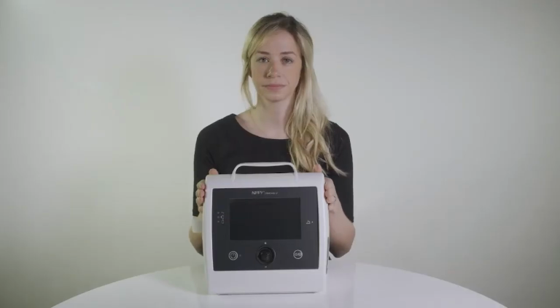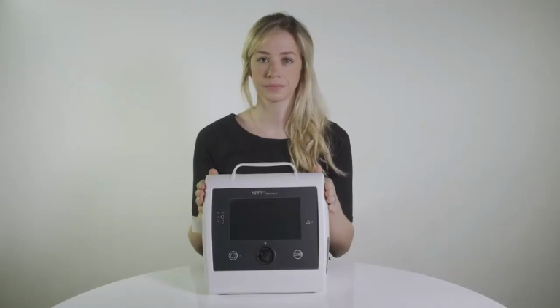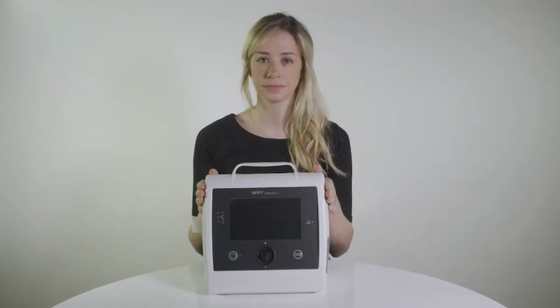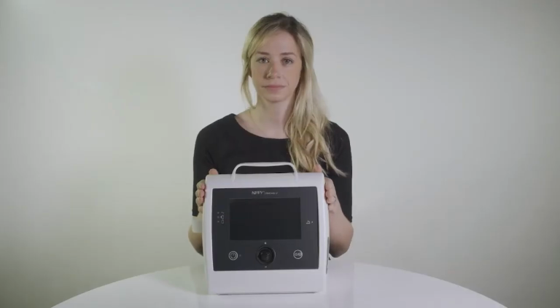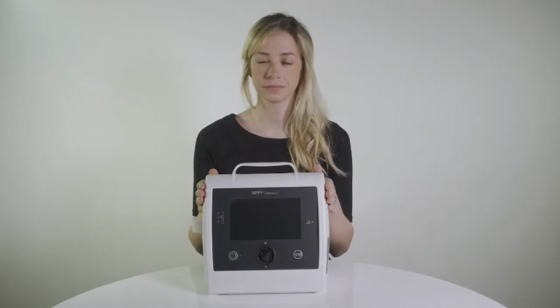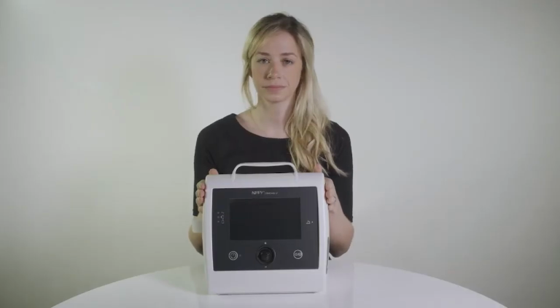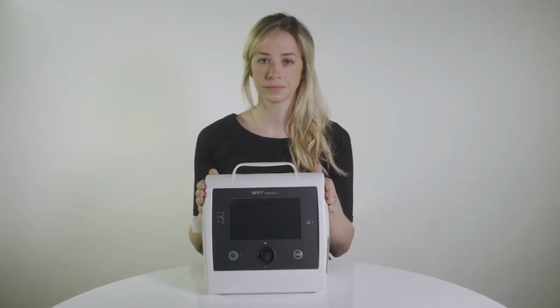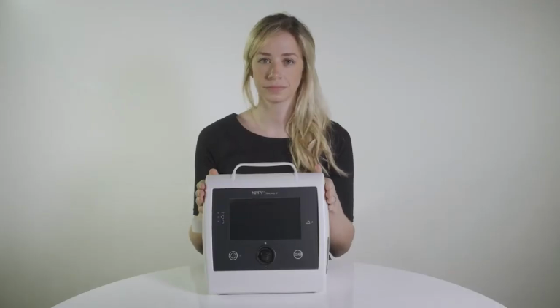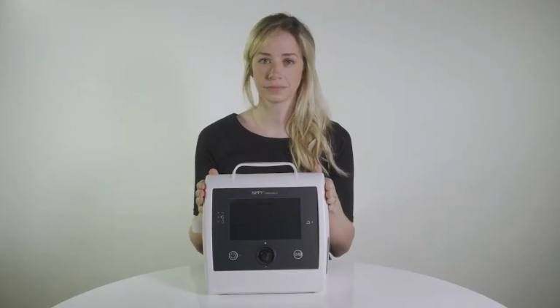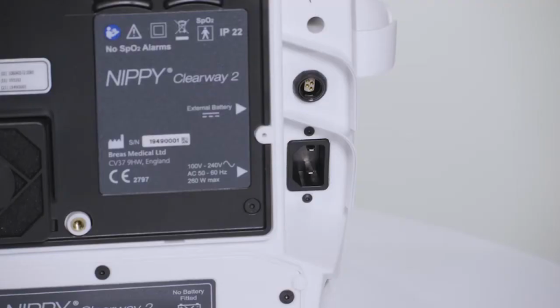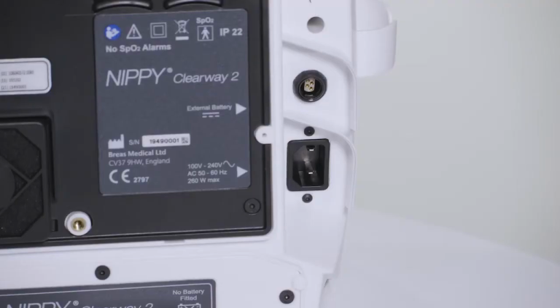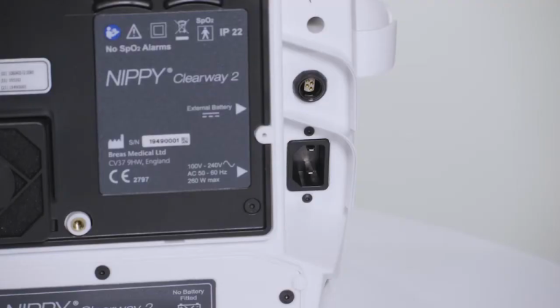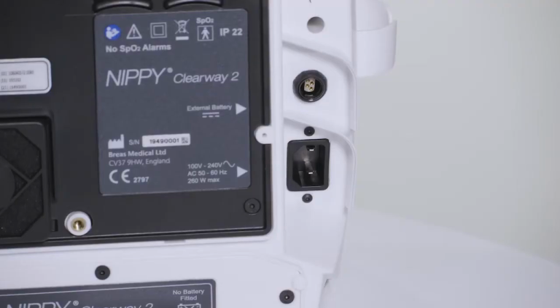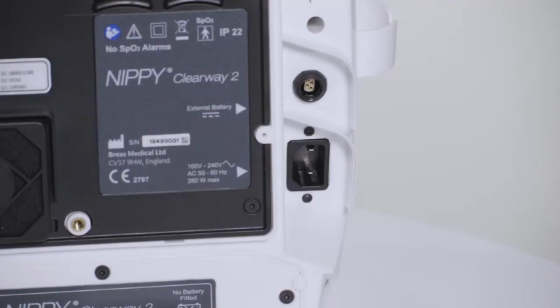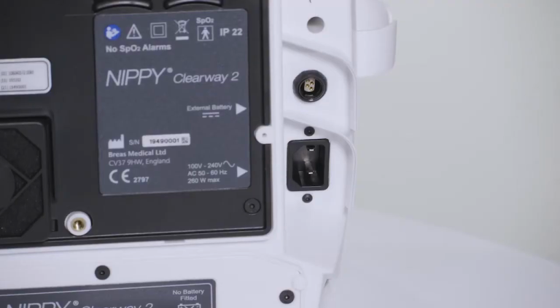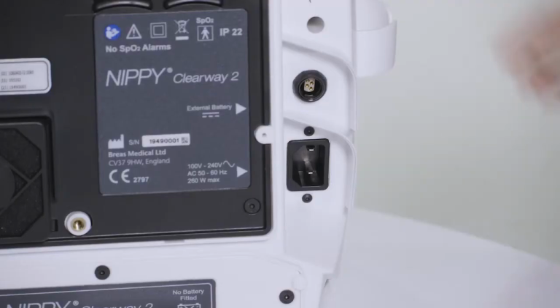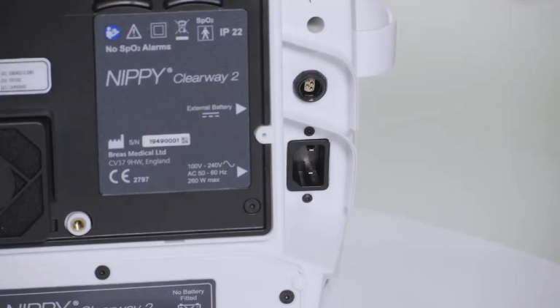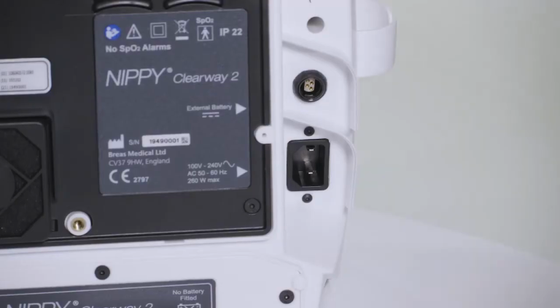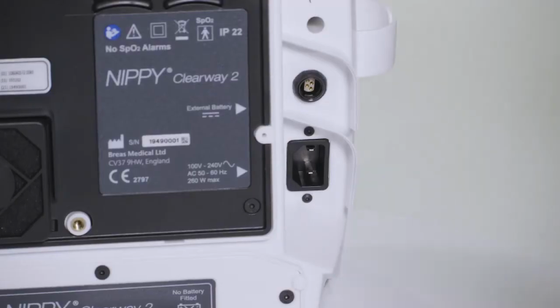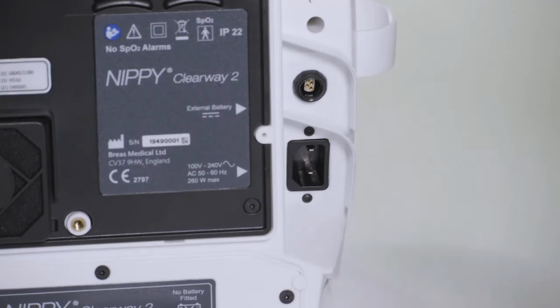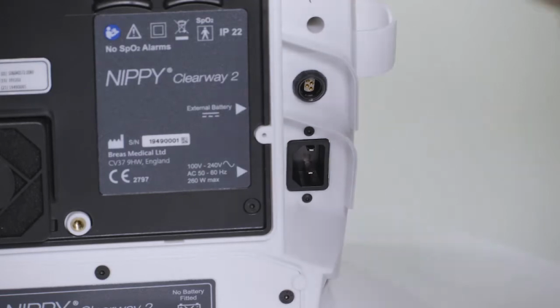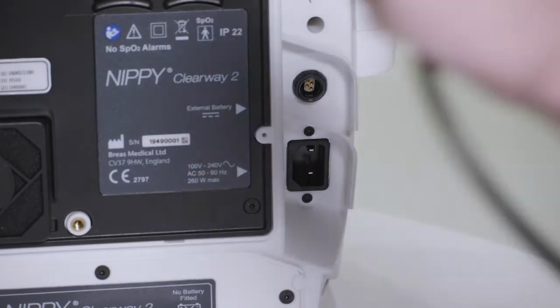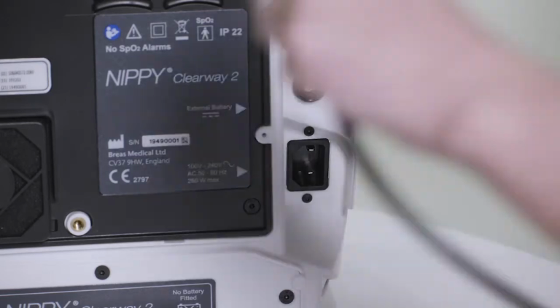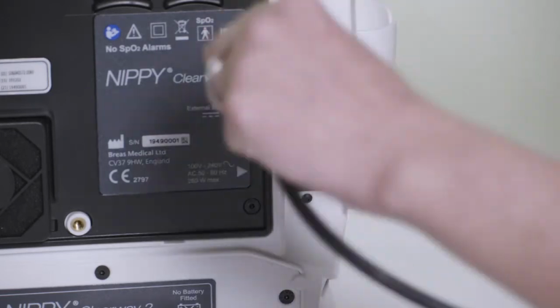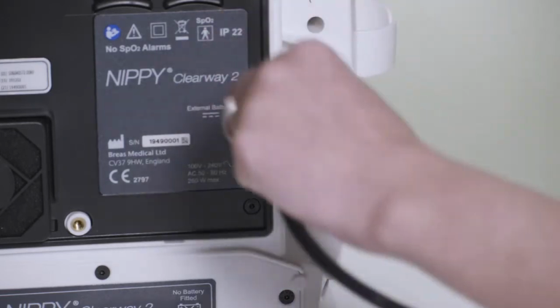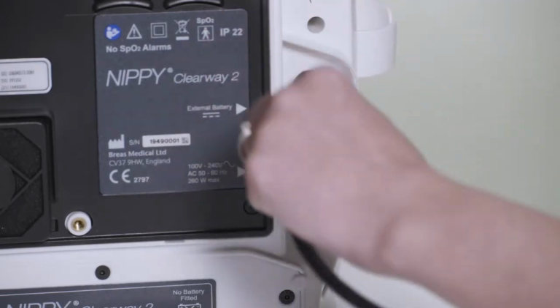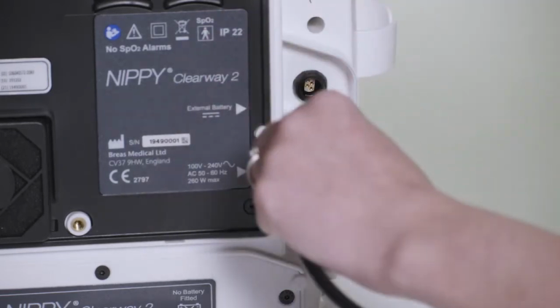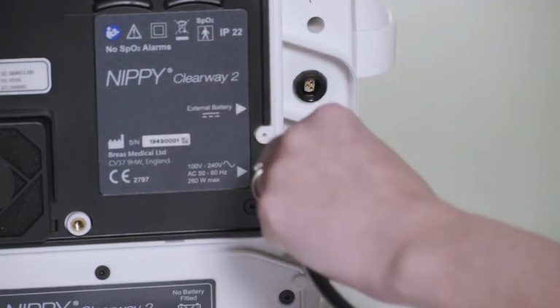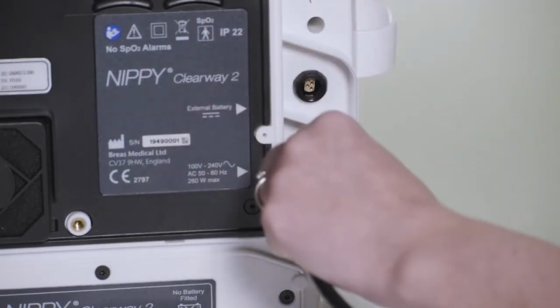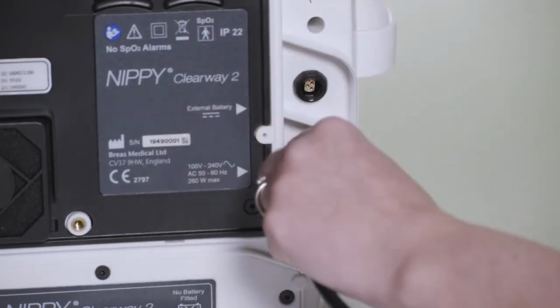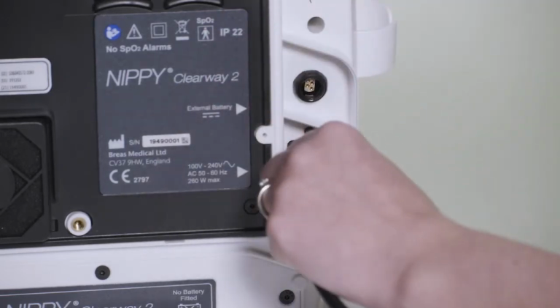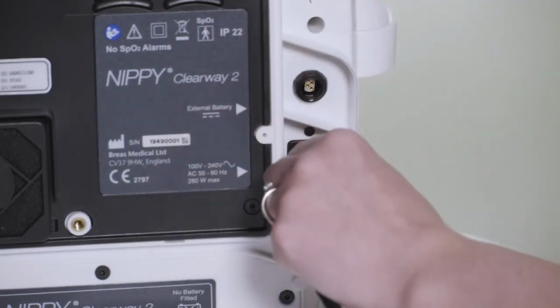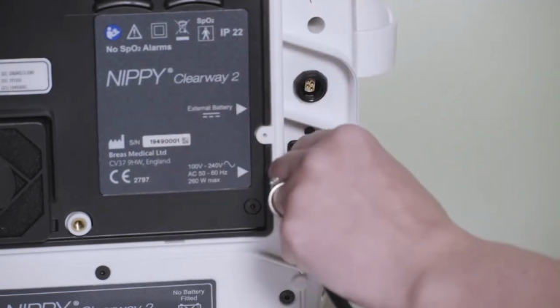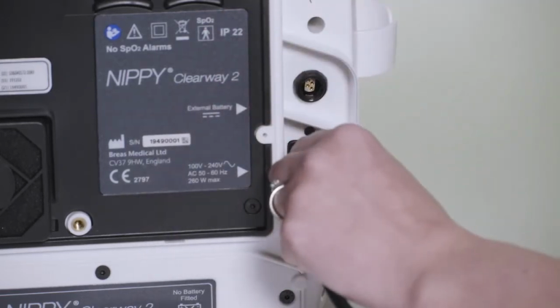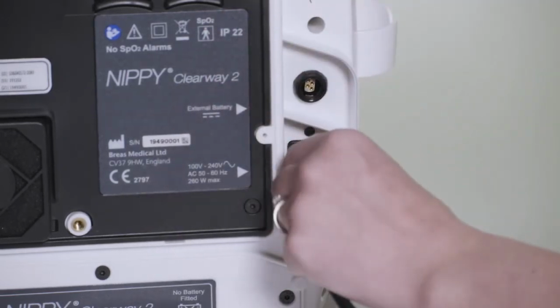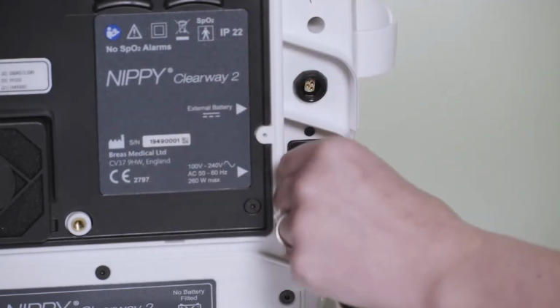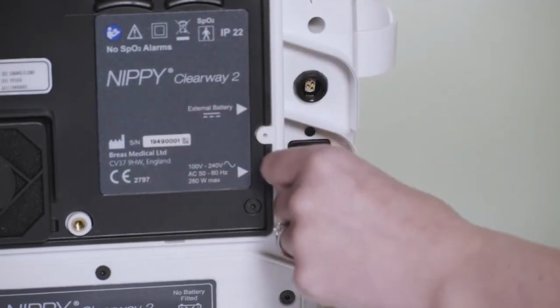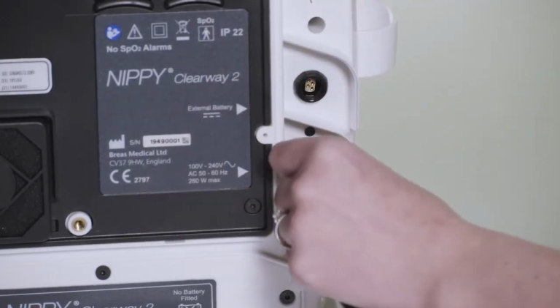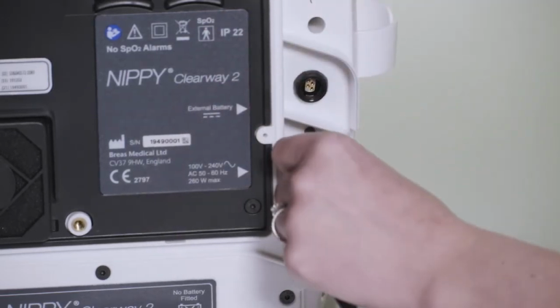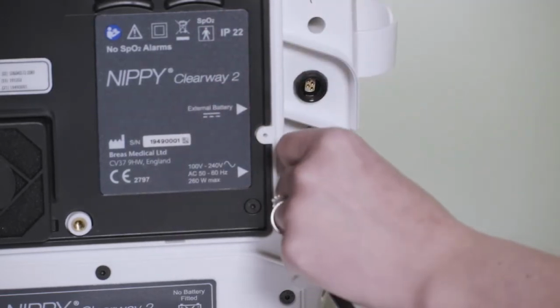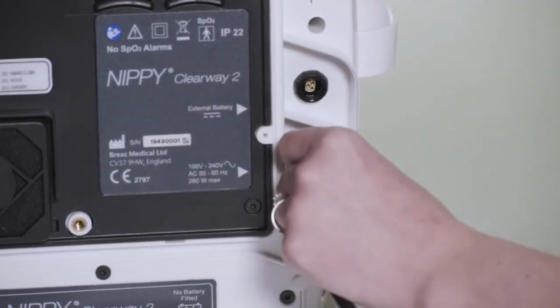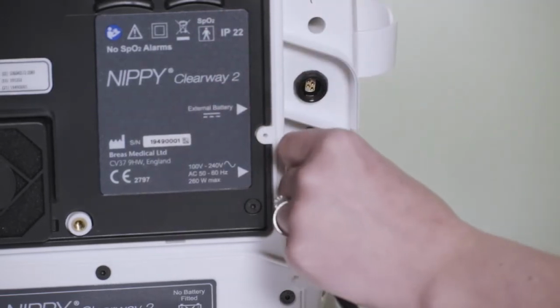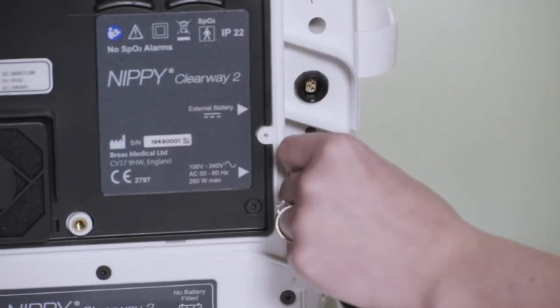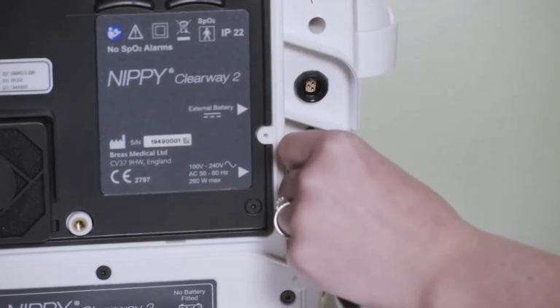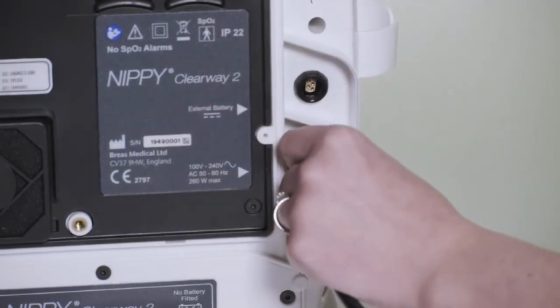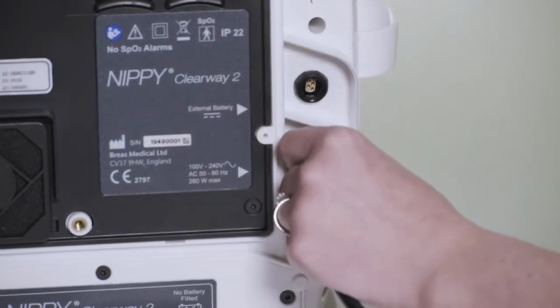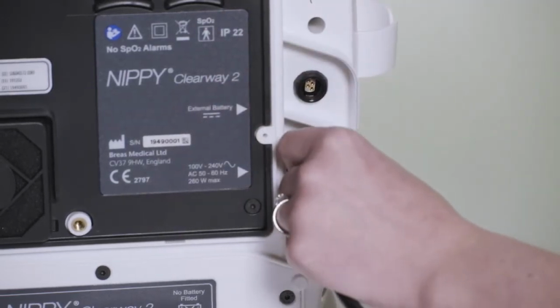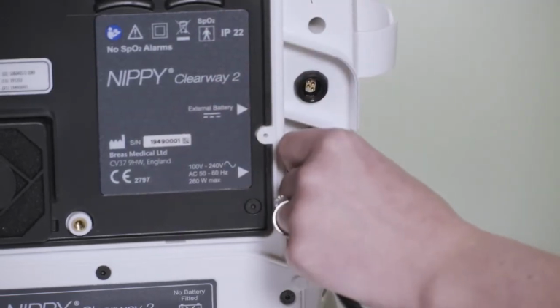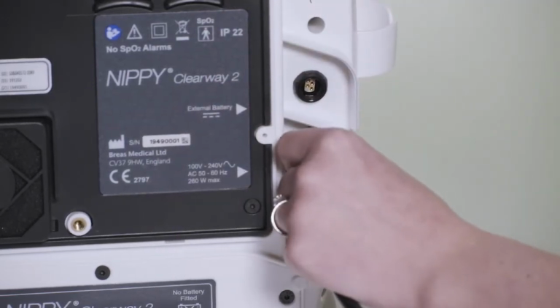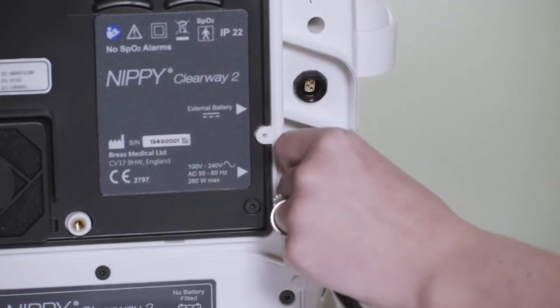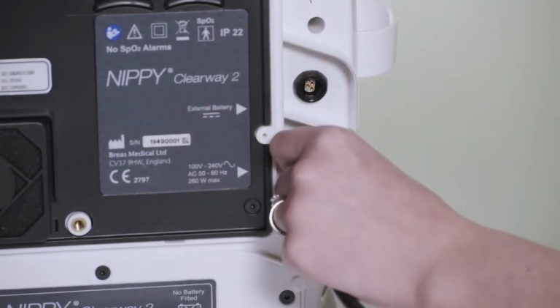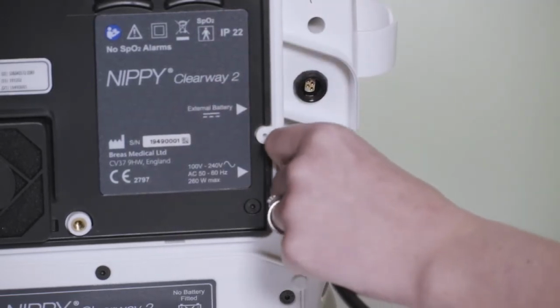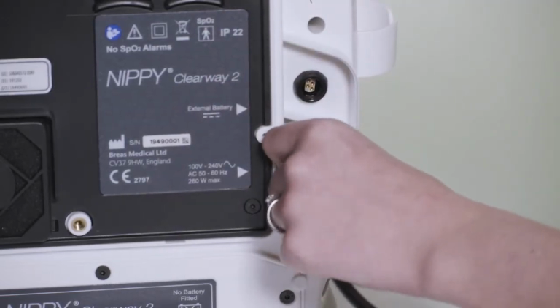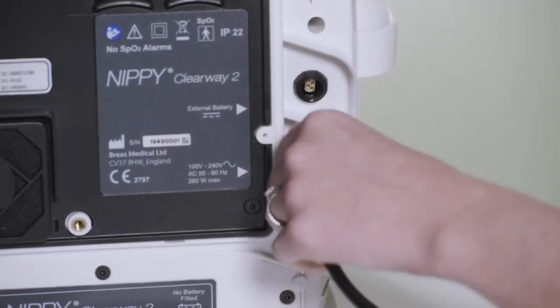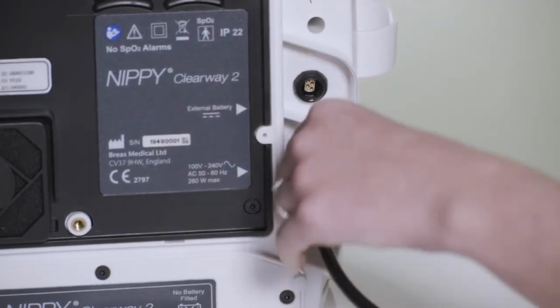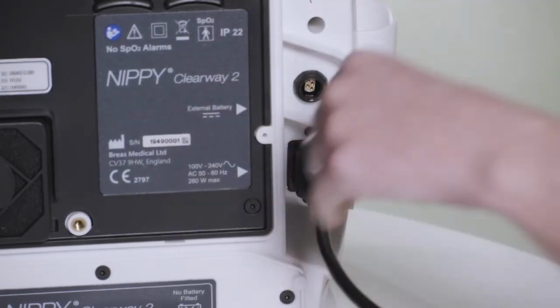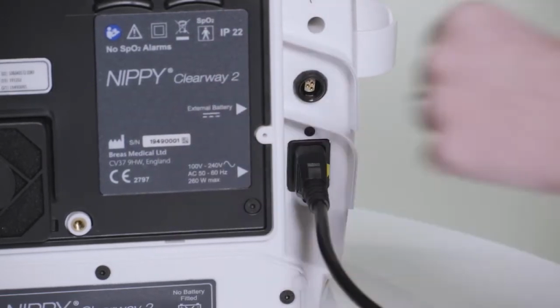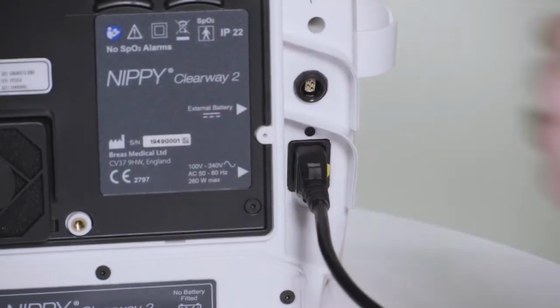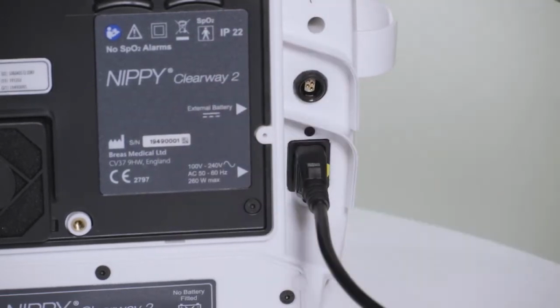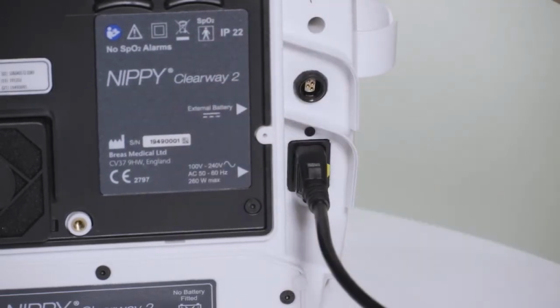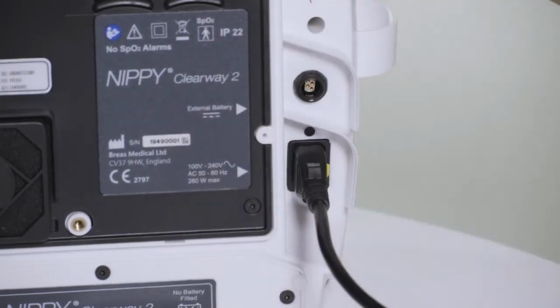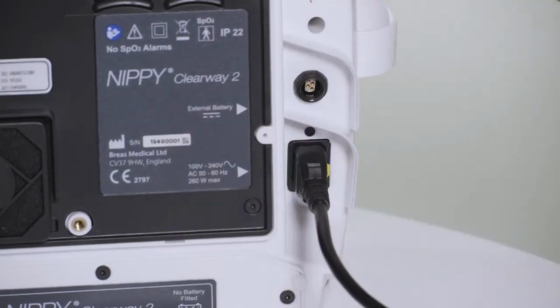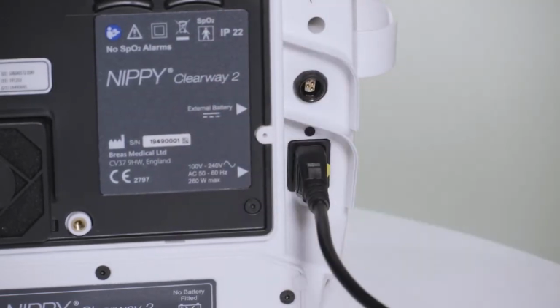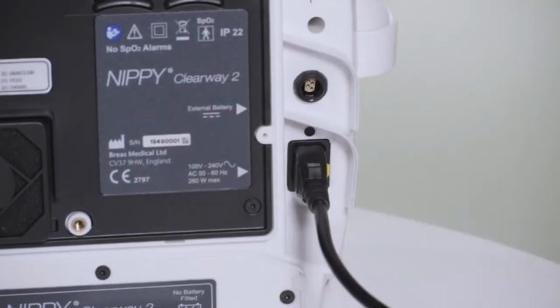Connect the mains power cable at the rear of the device, then connect it to the mains power socket and switch the power on.